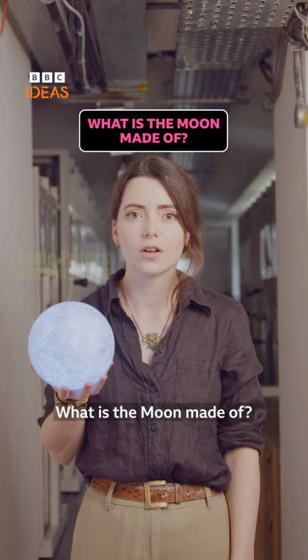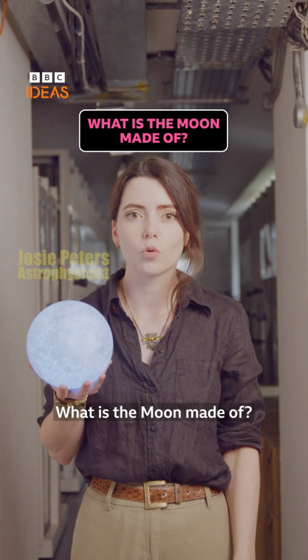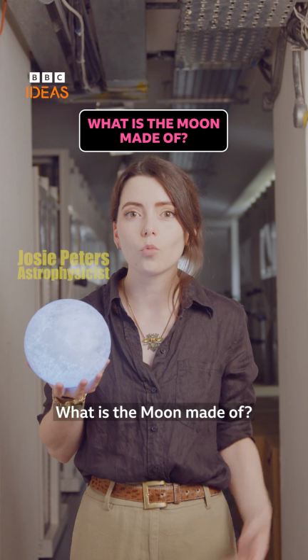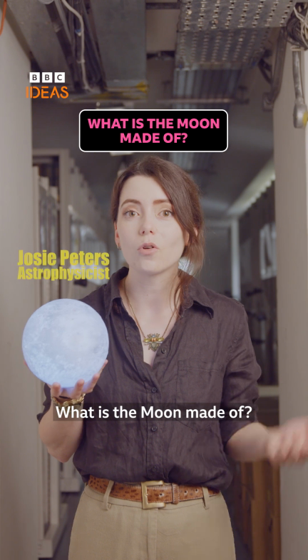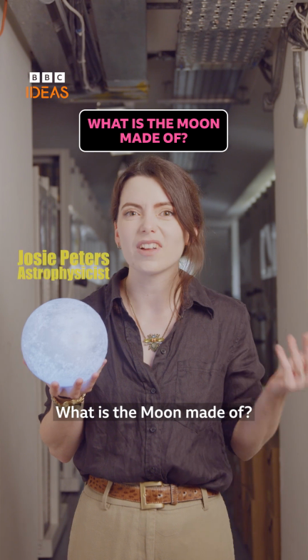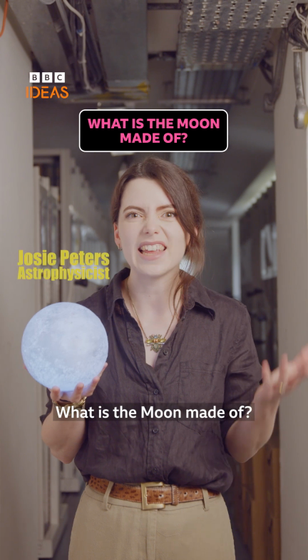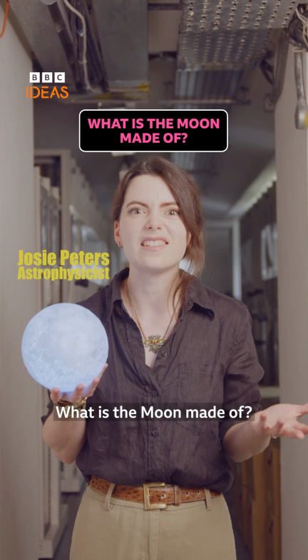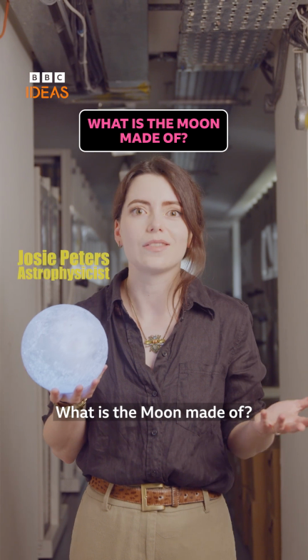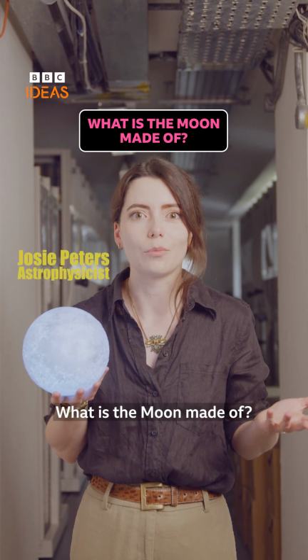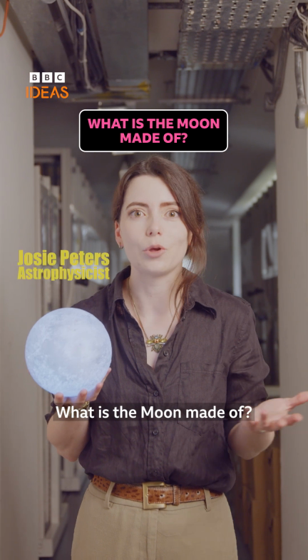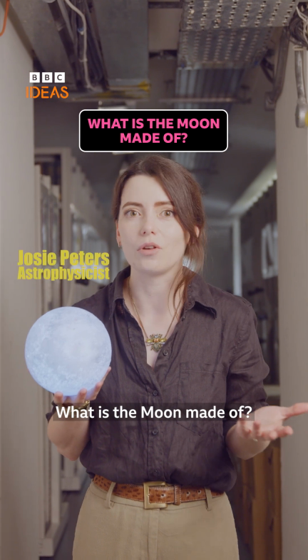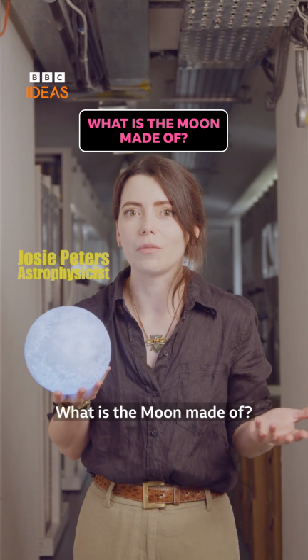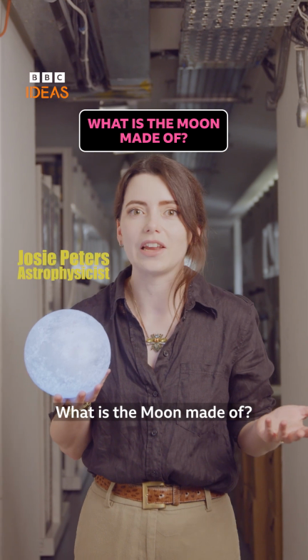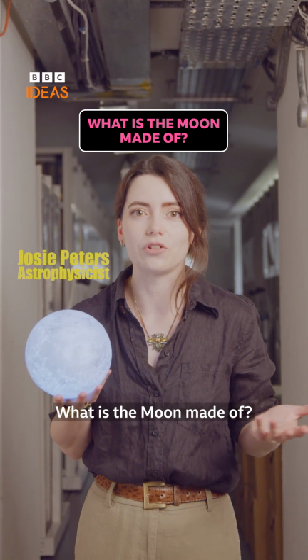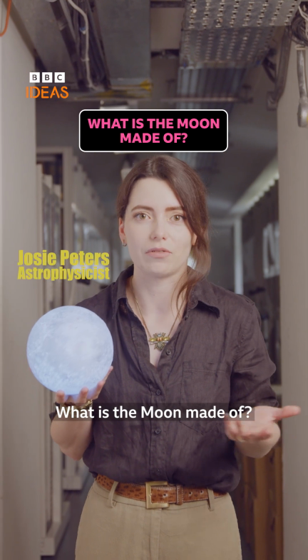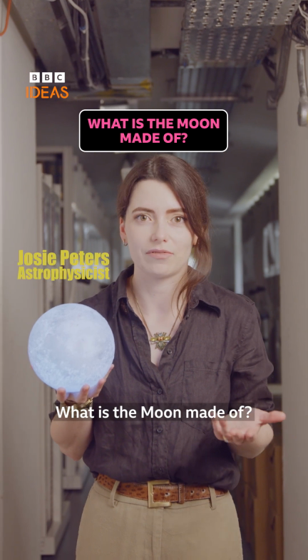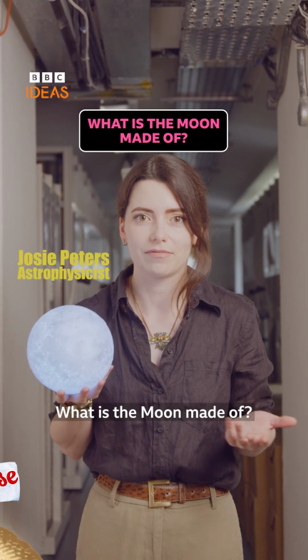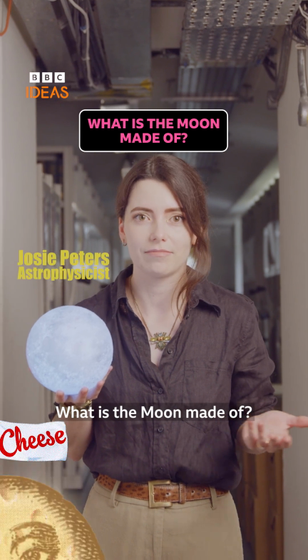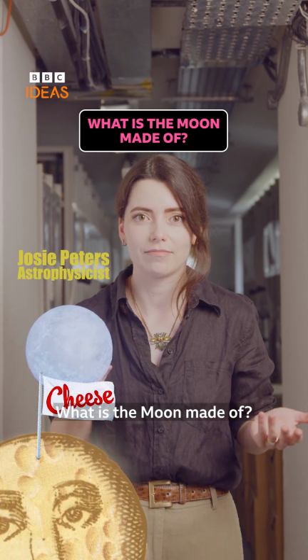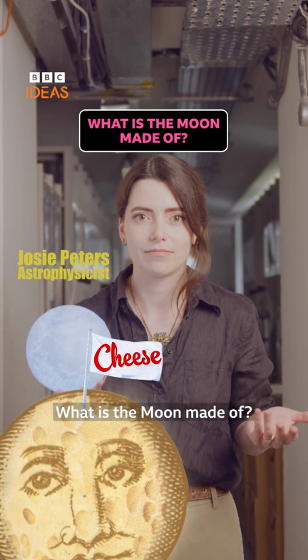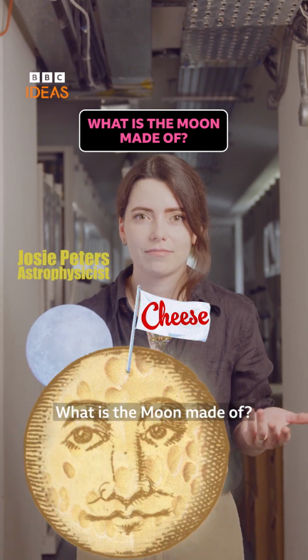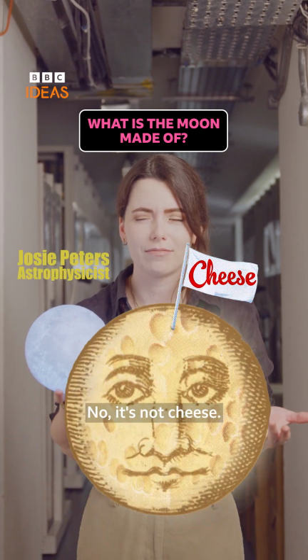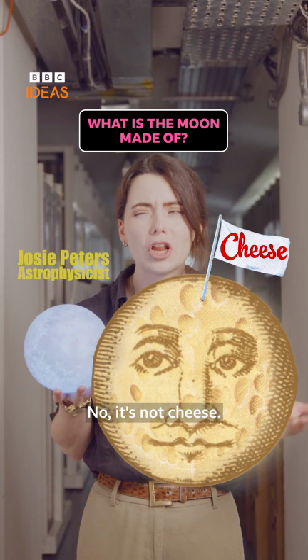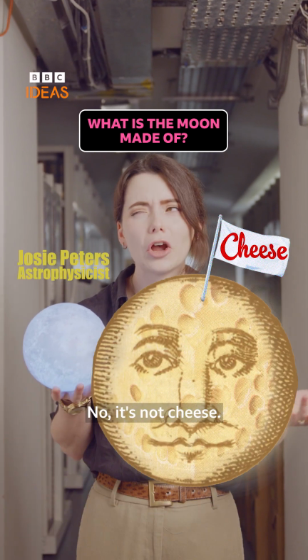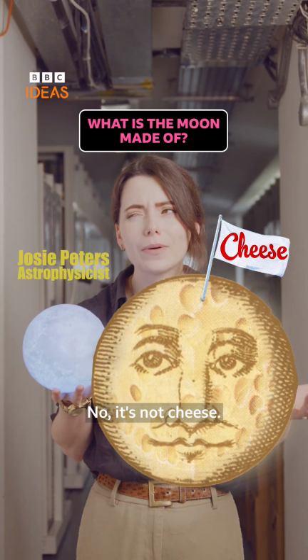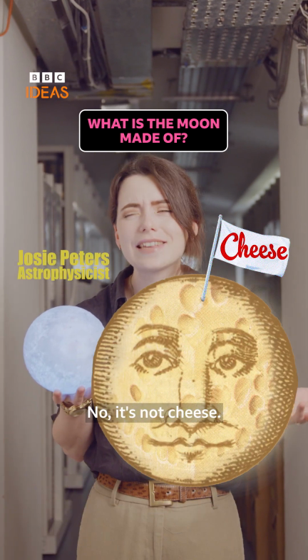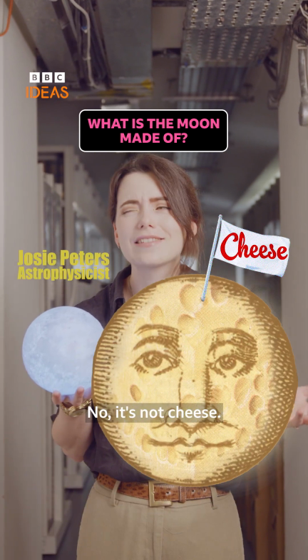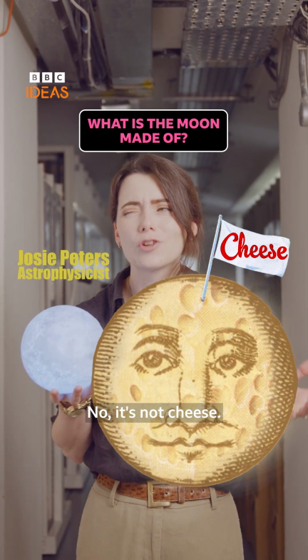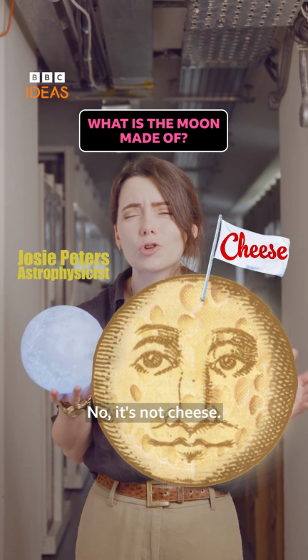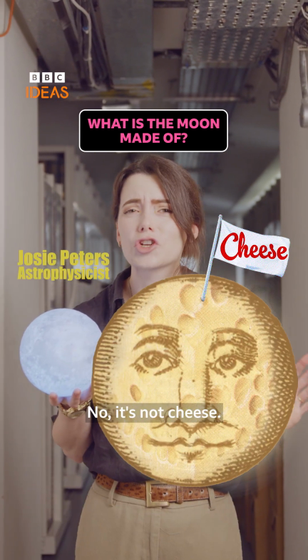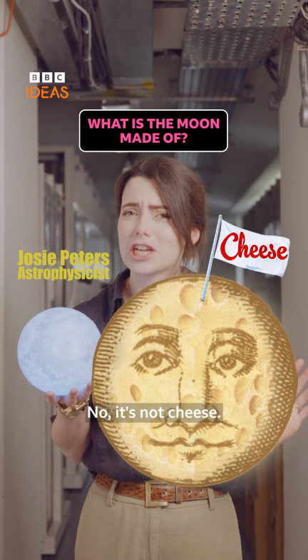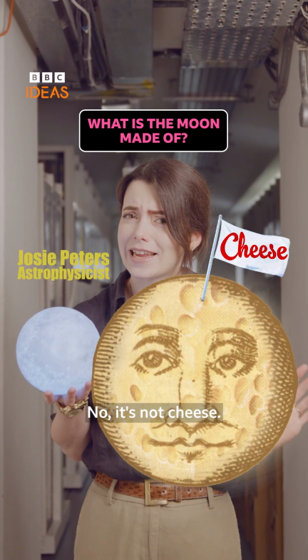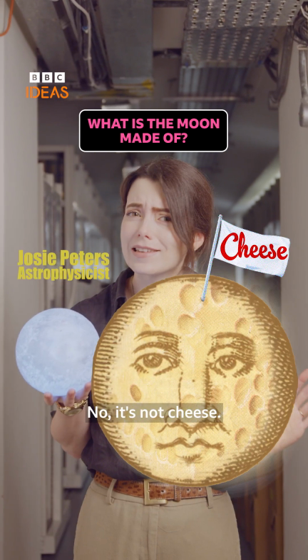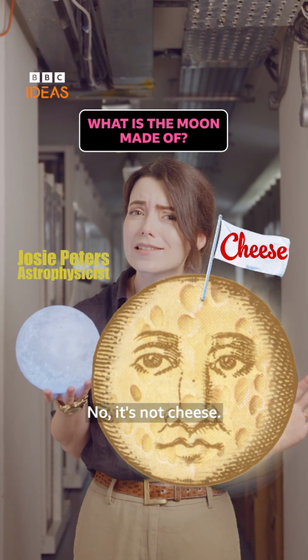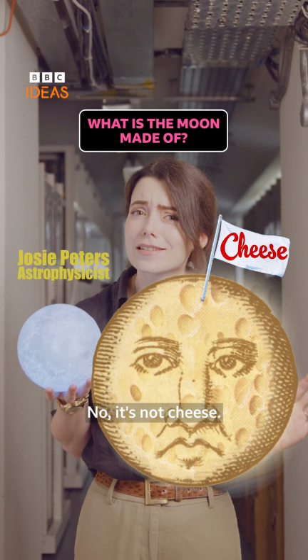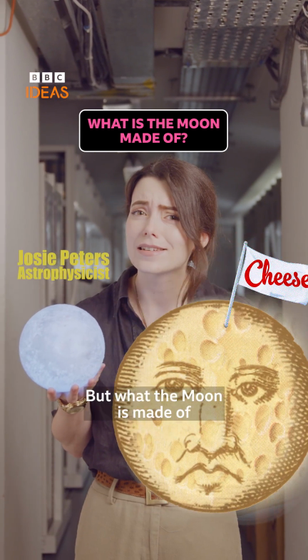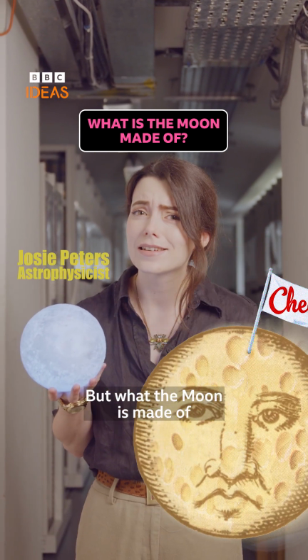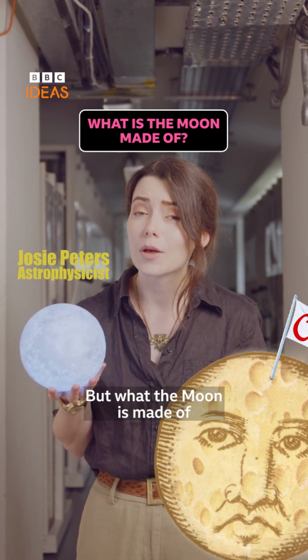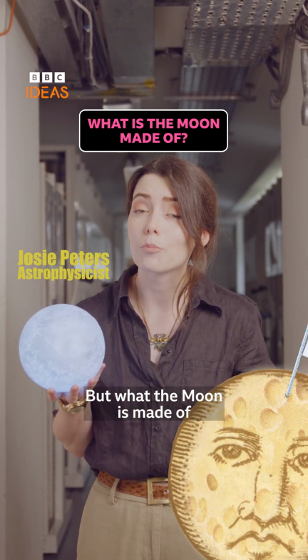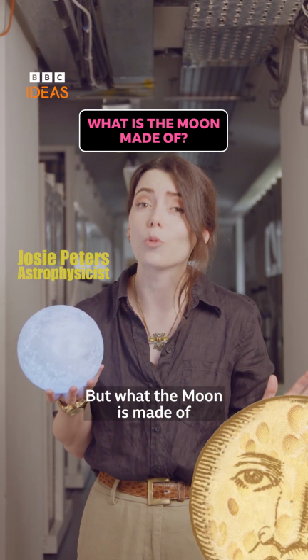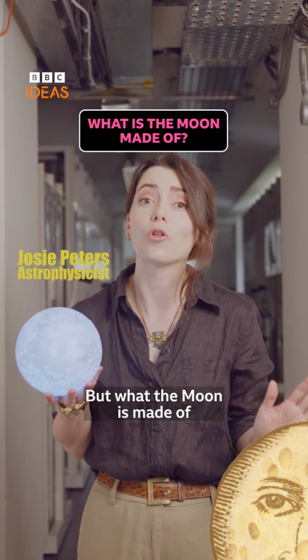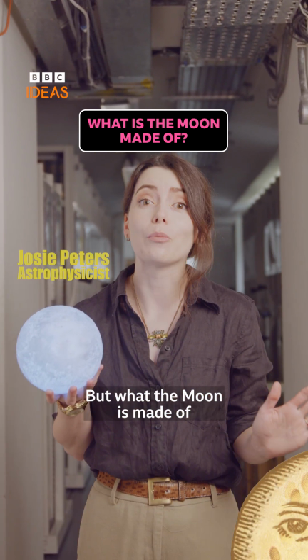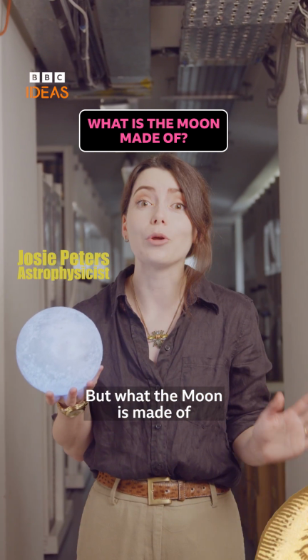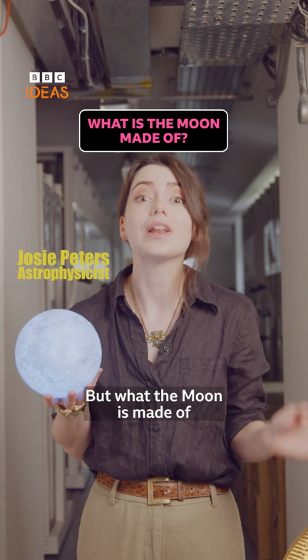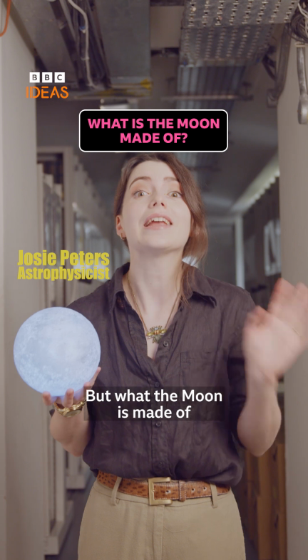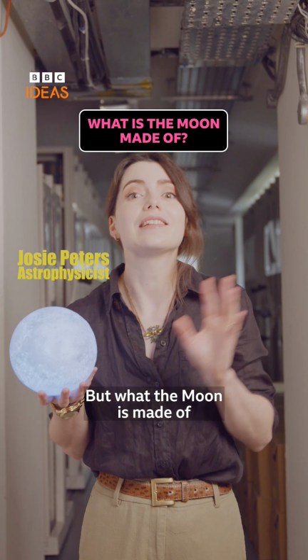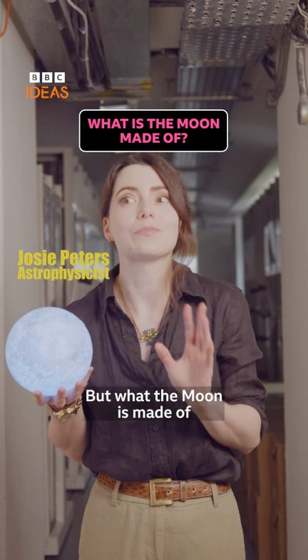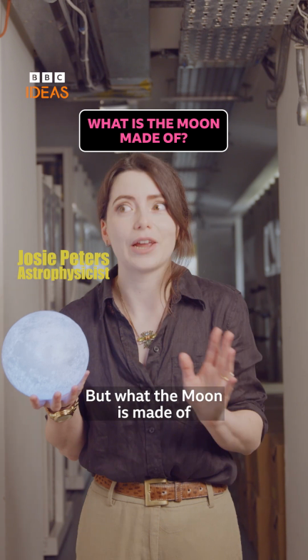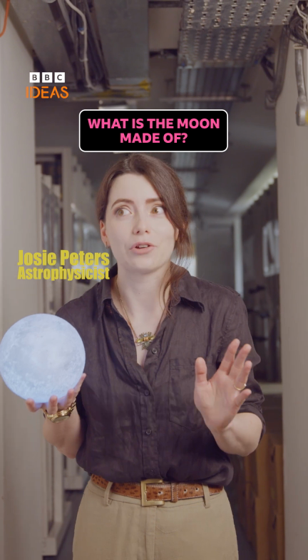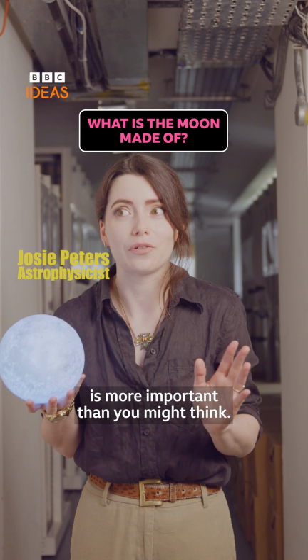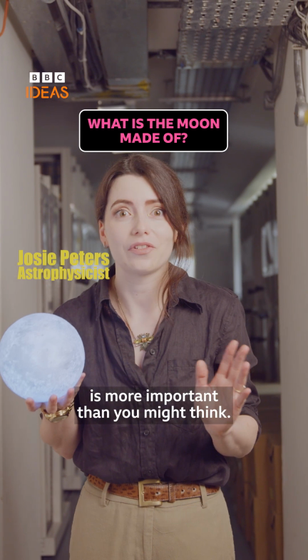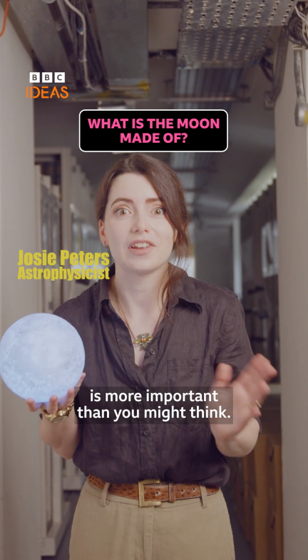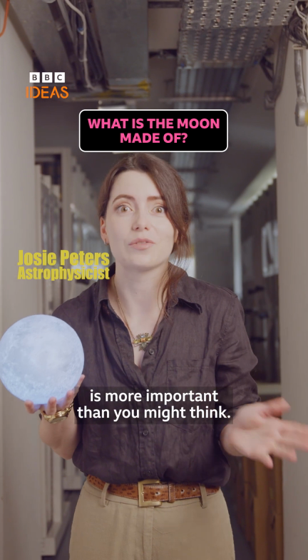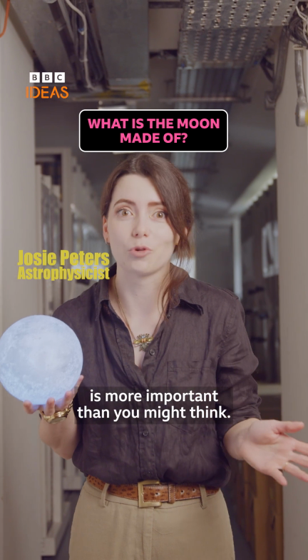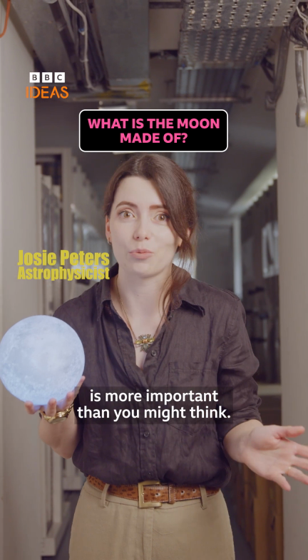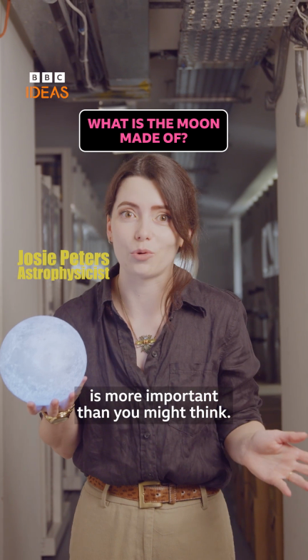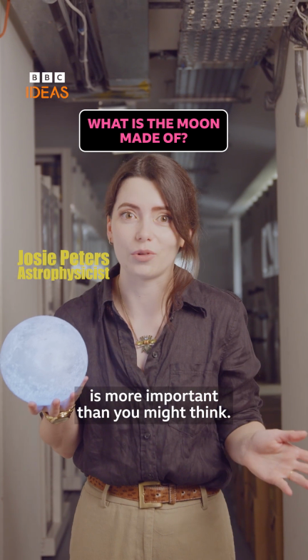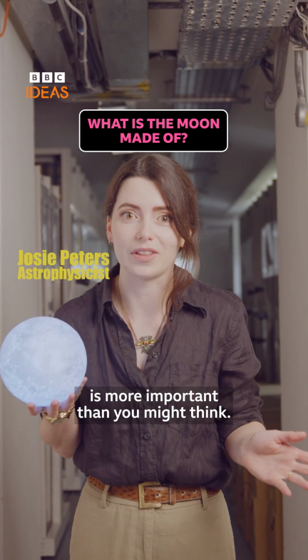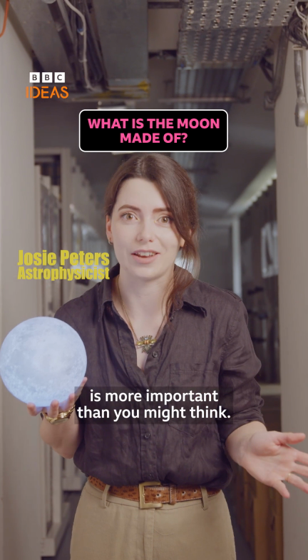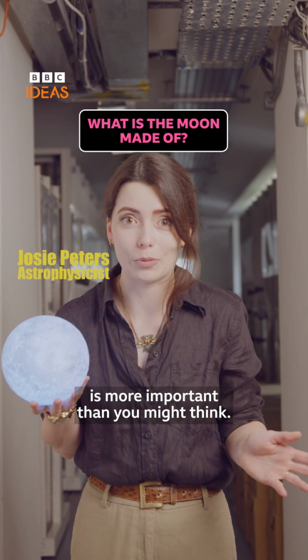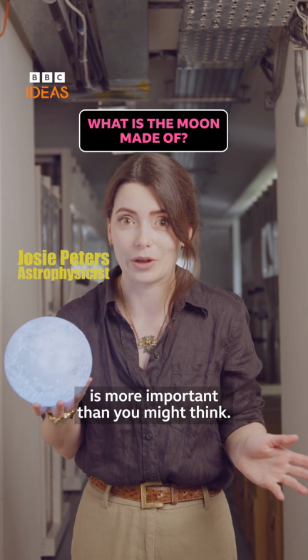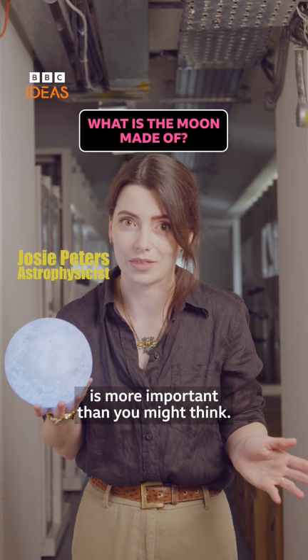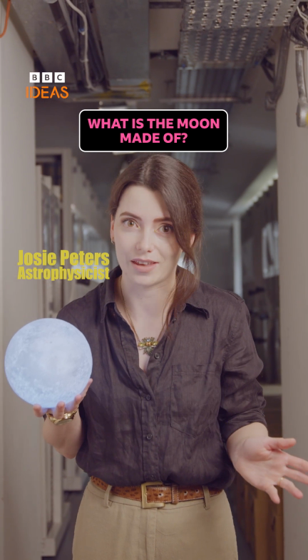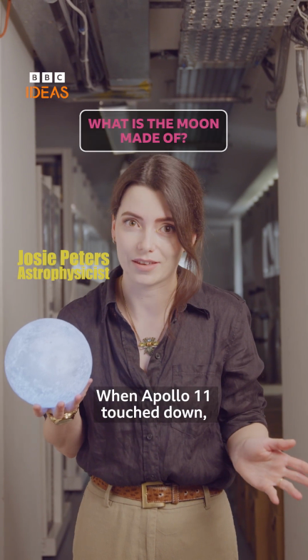What is the moon made of? No, it's not cheese. But what the moon is made of is more important than you might think.